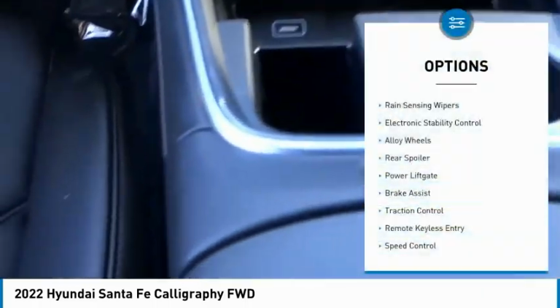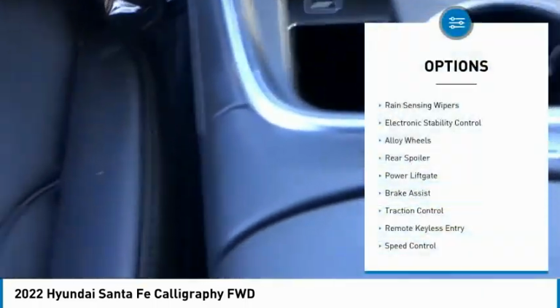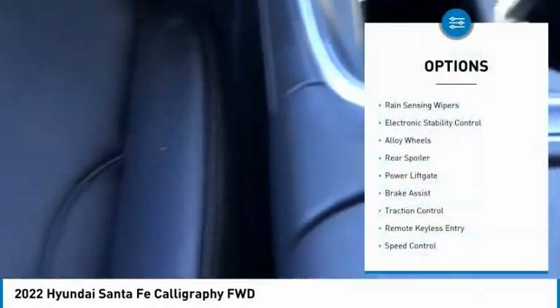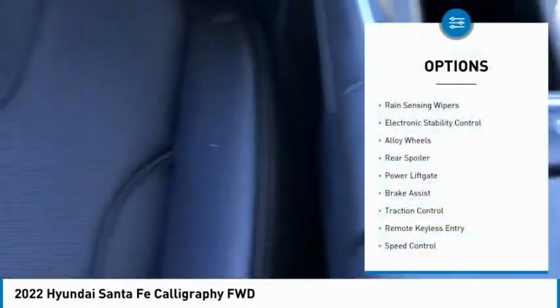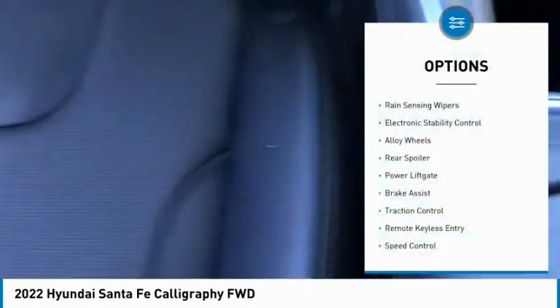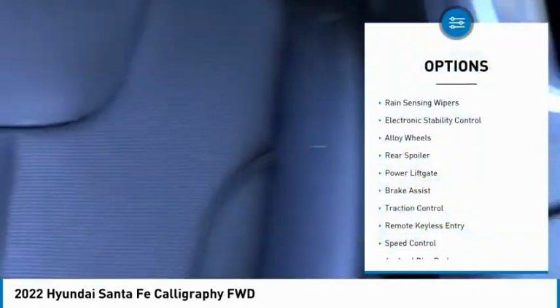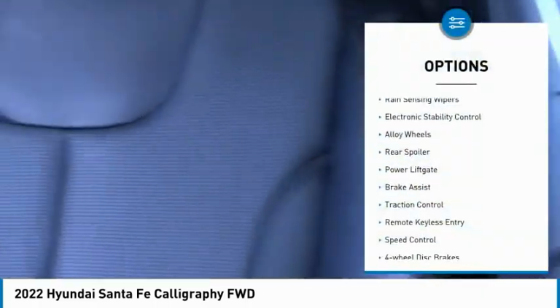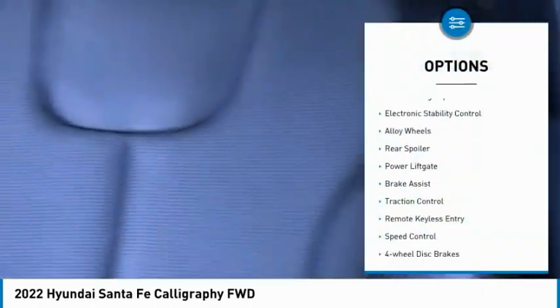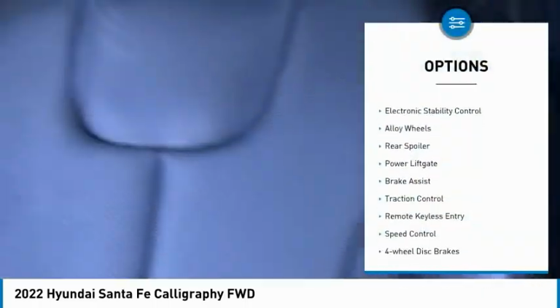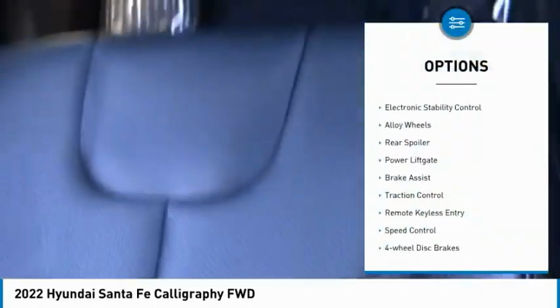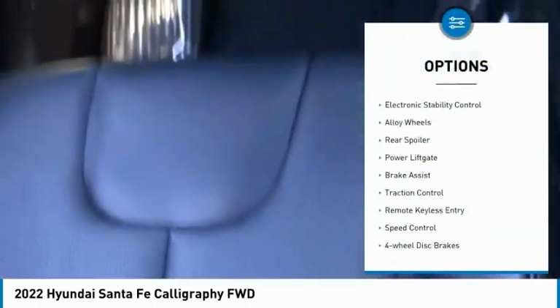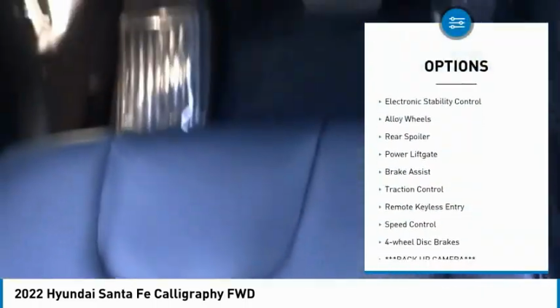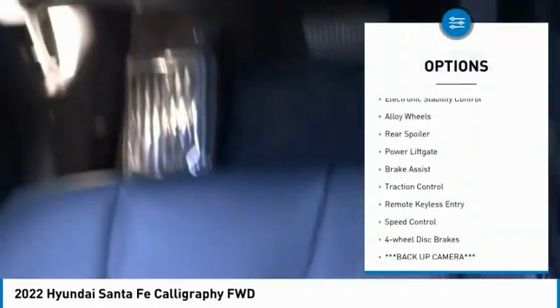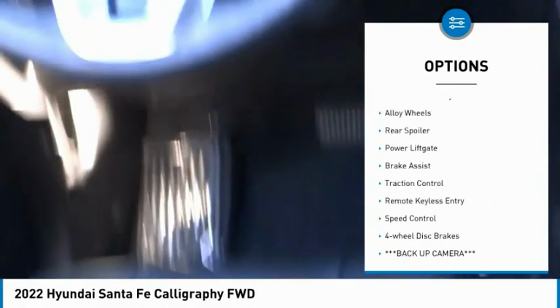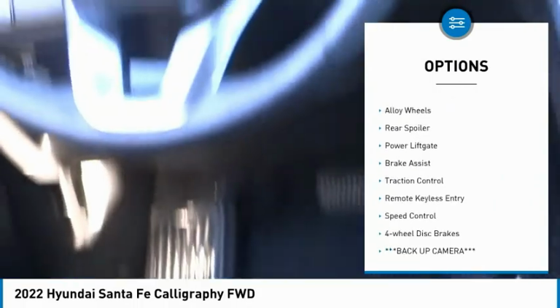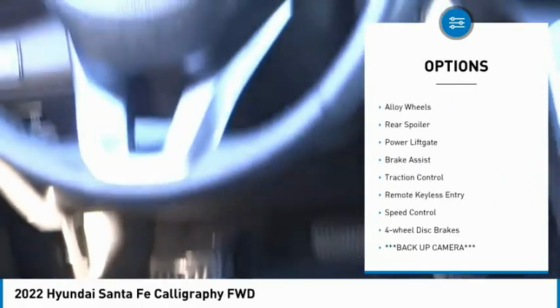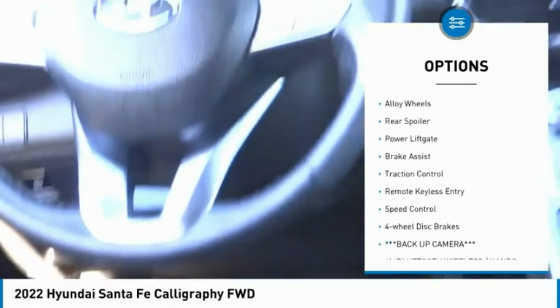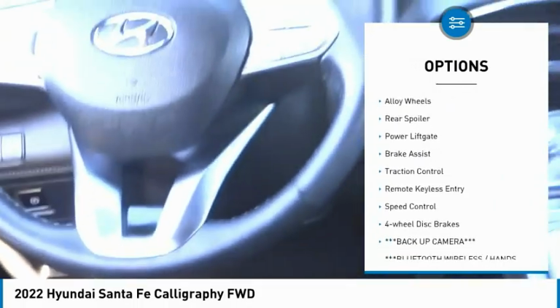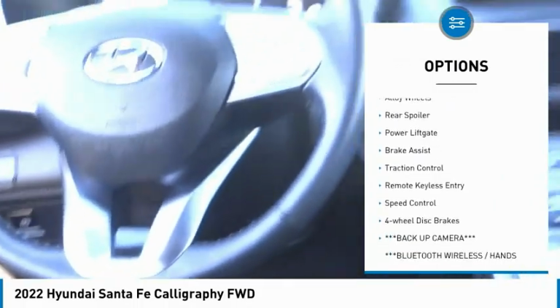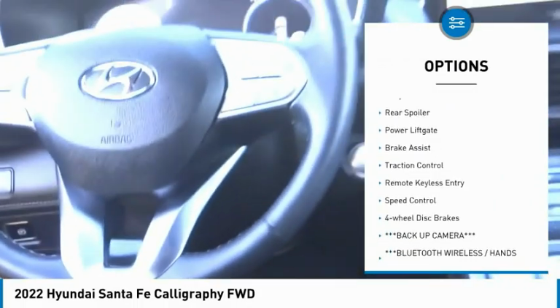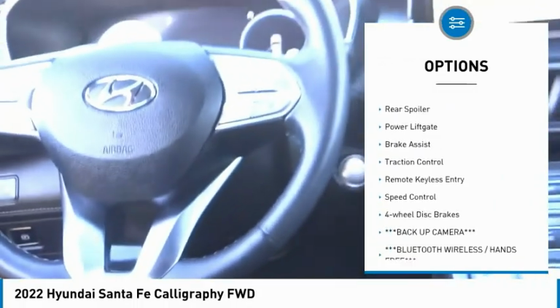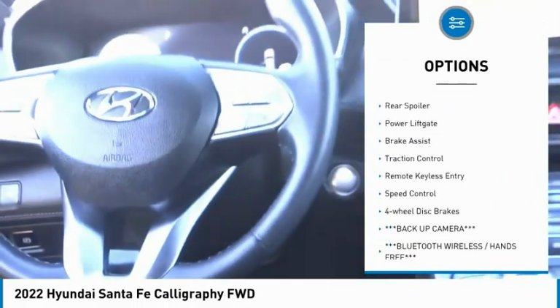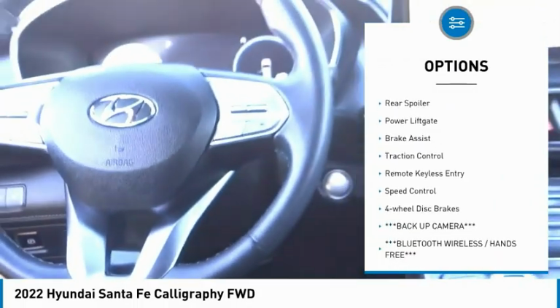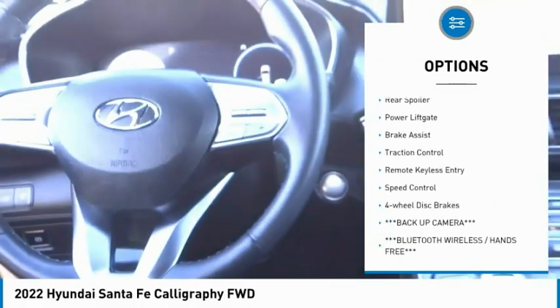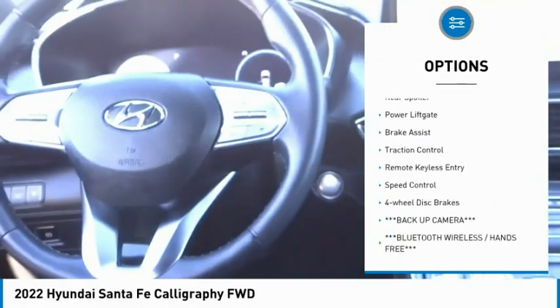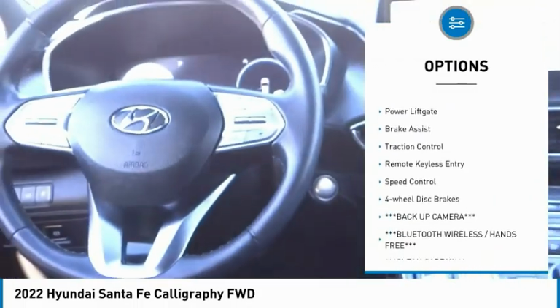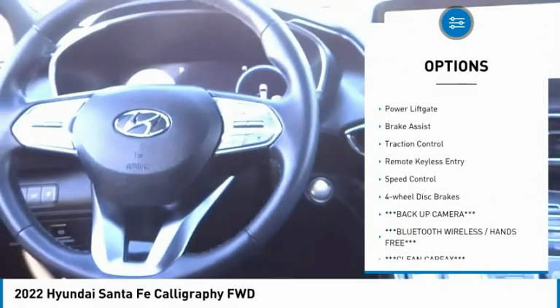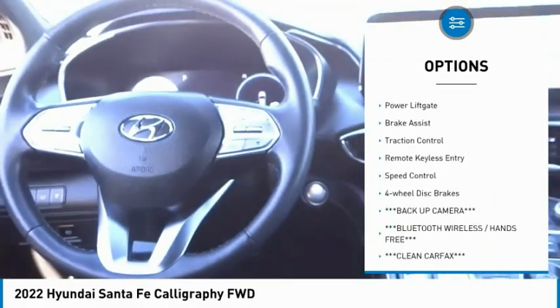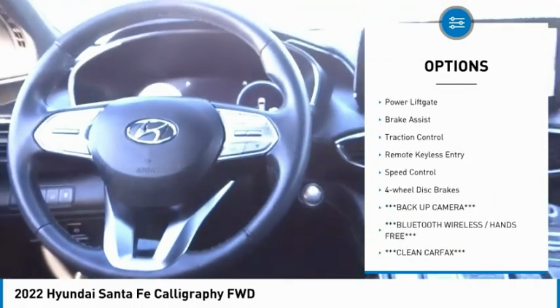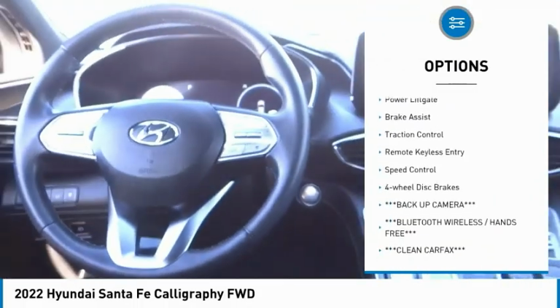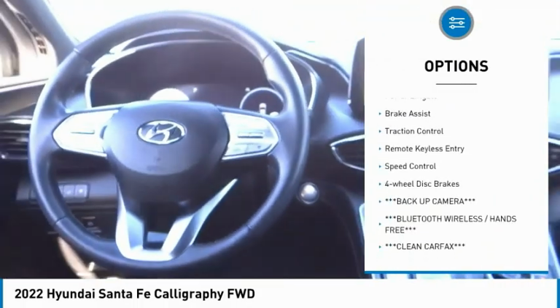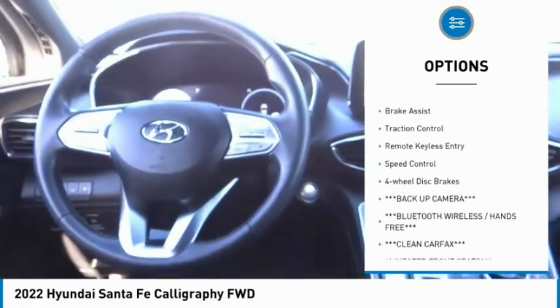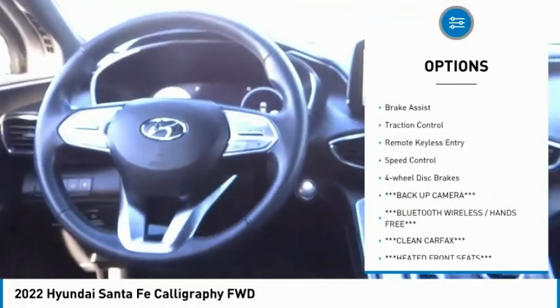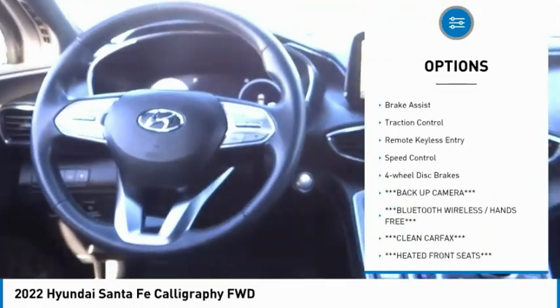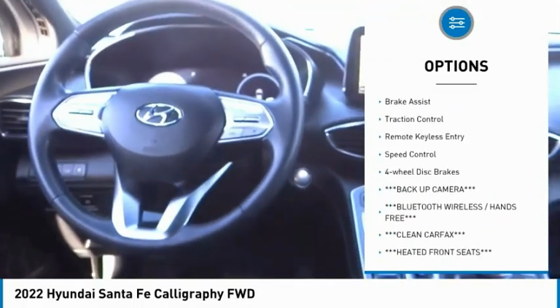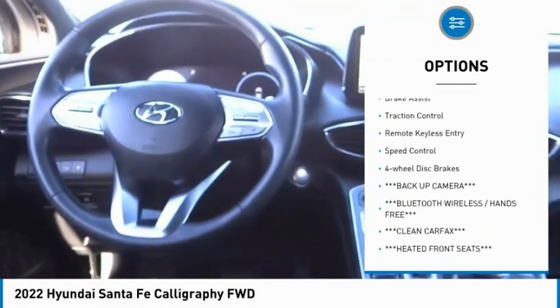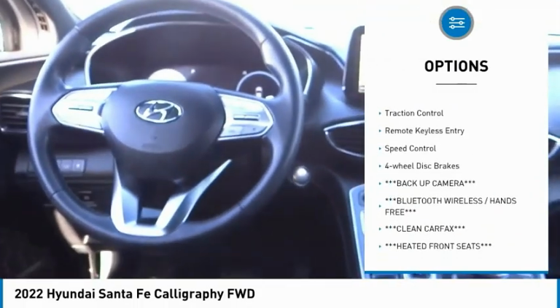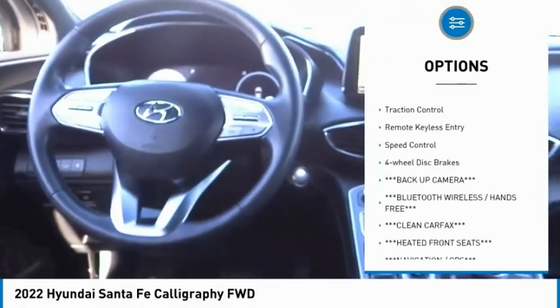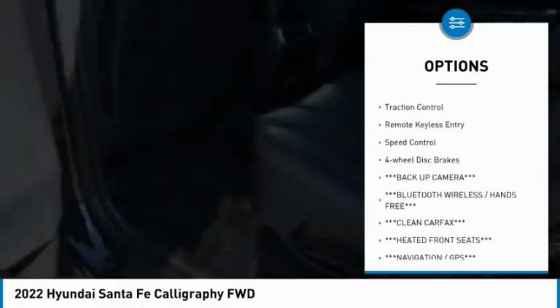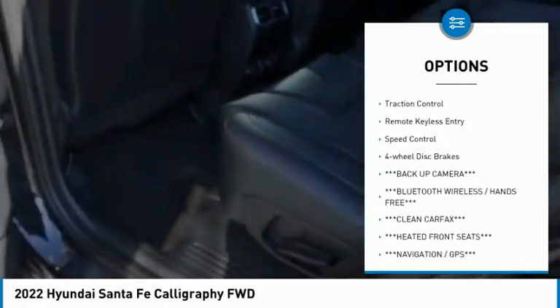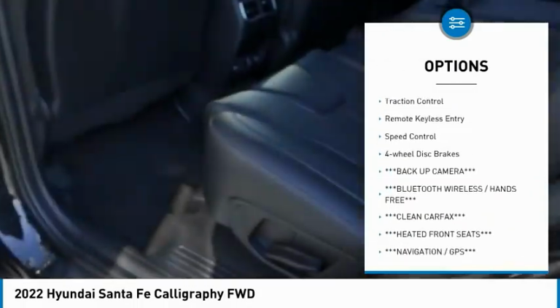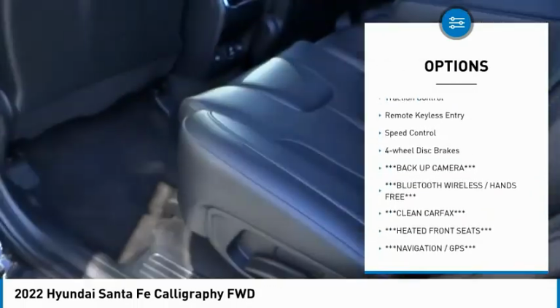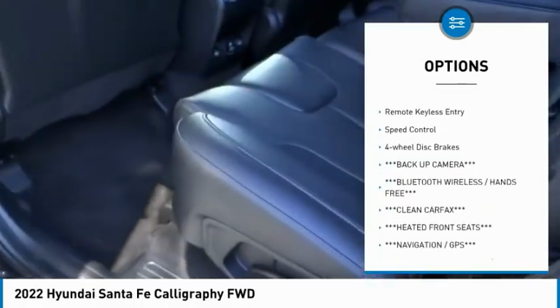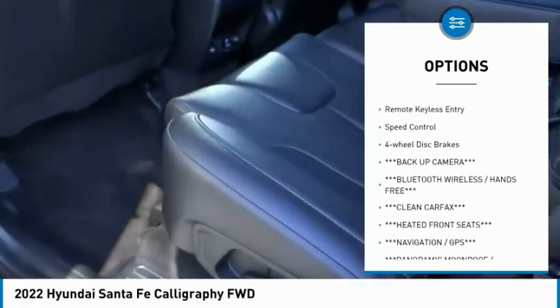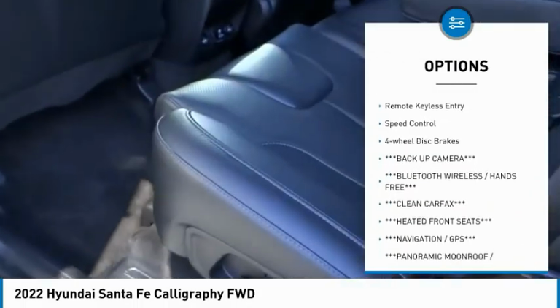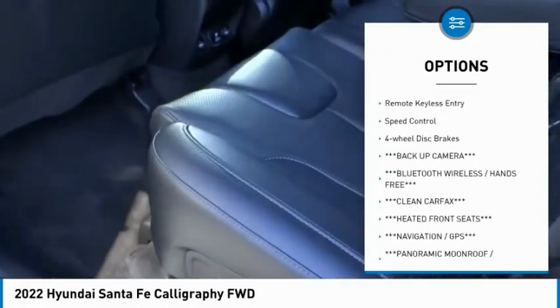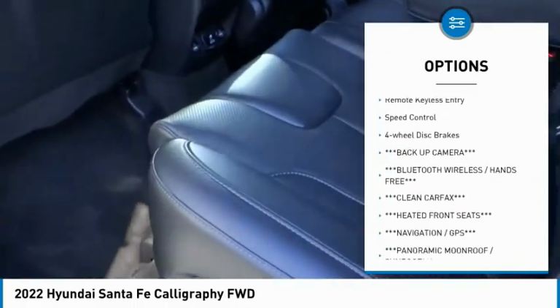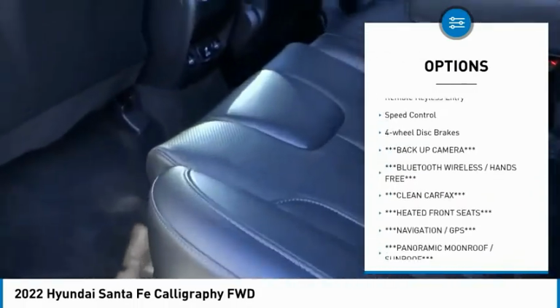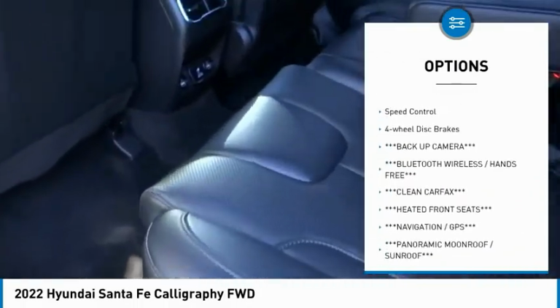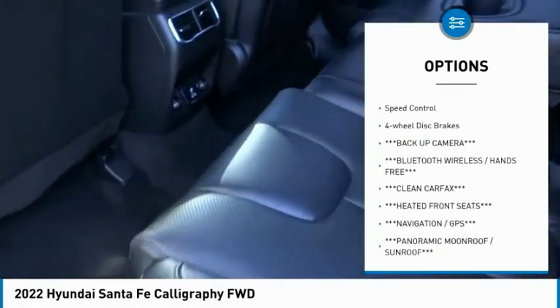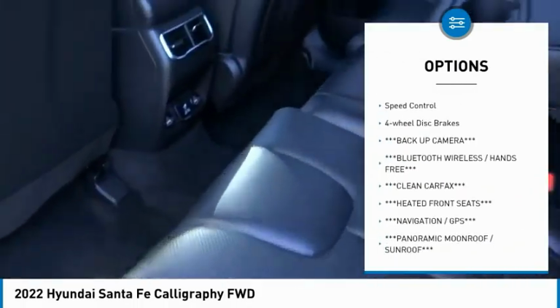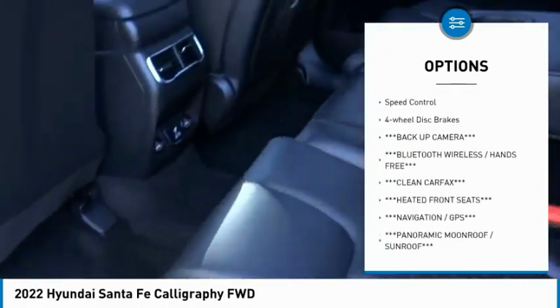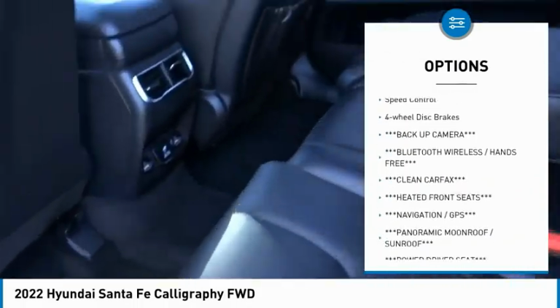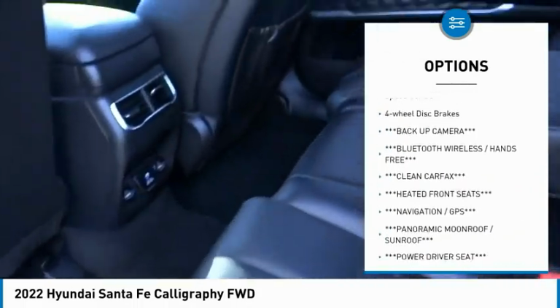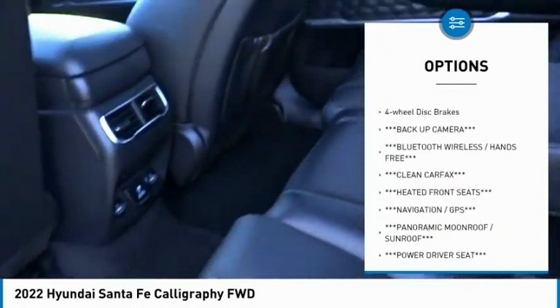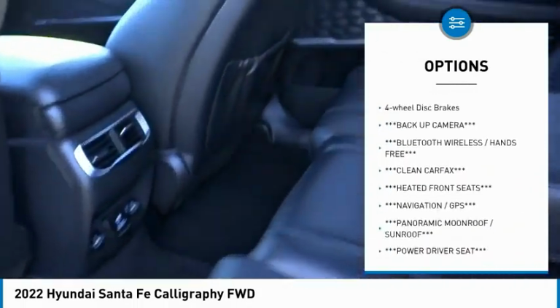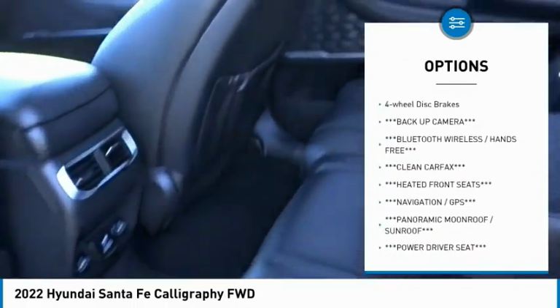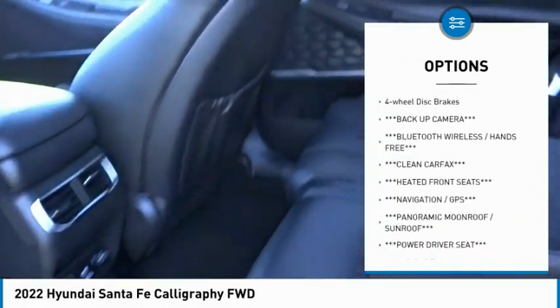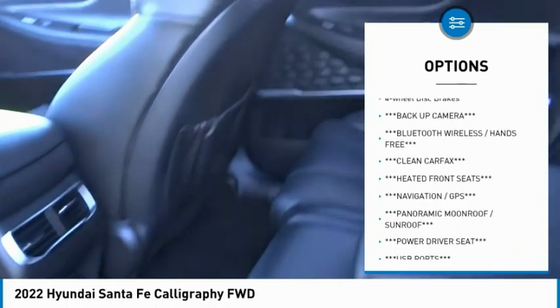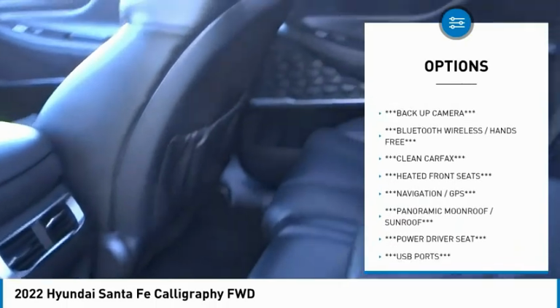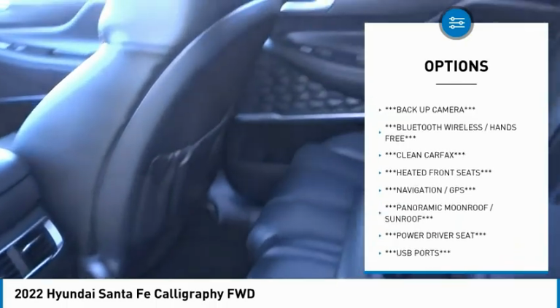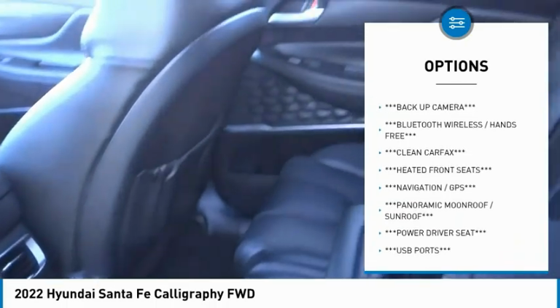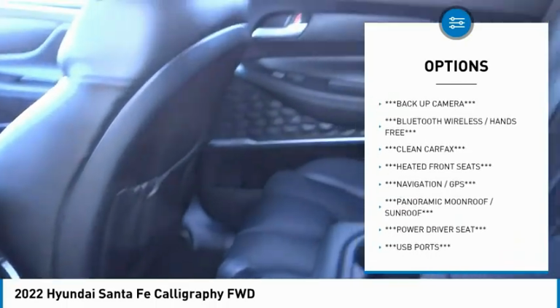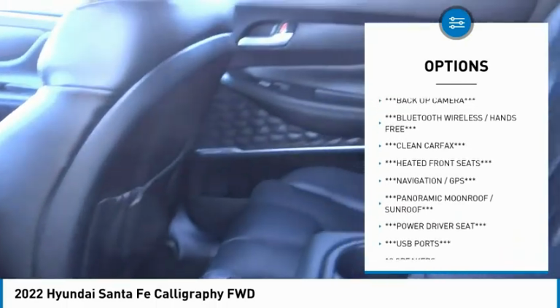Rain sensing wipers, electronic stability control, alloy wheels, rear spoiler, power lift gate, brake assist.